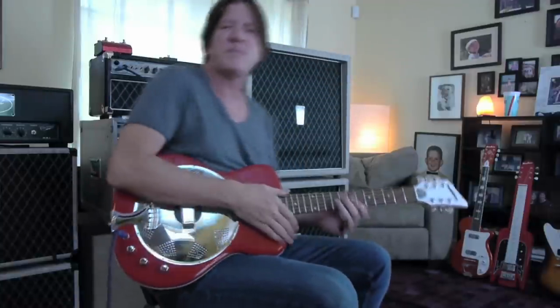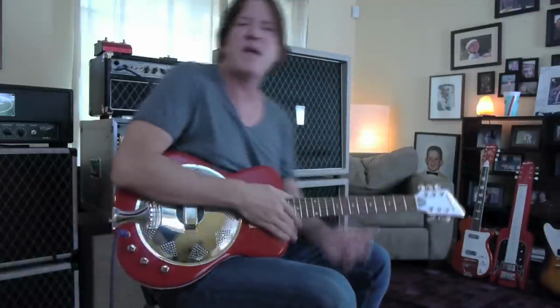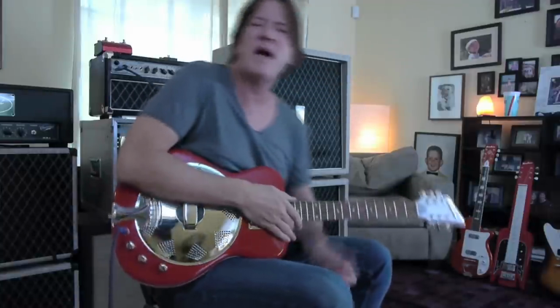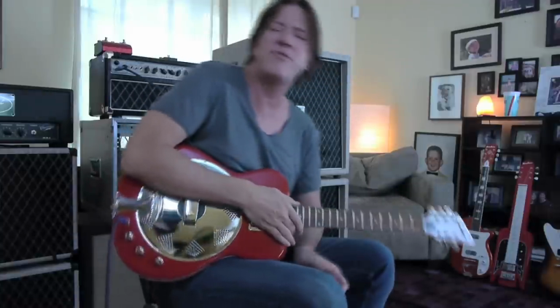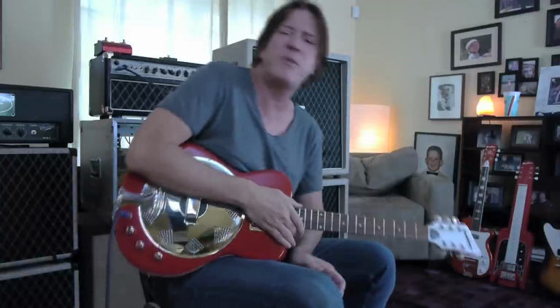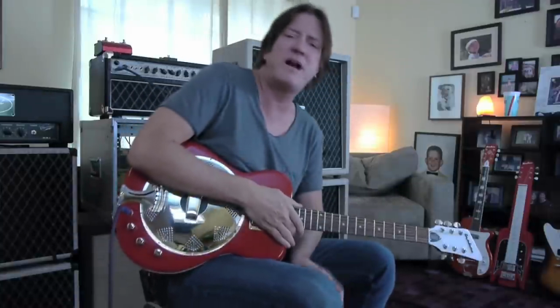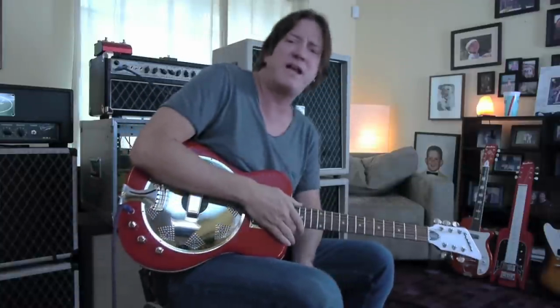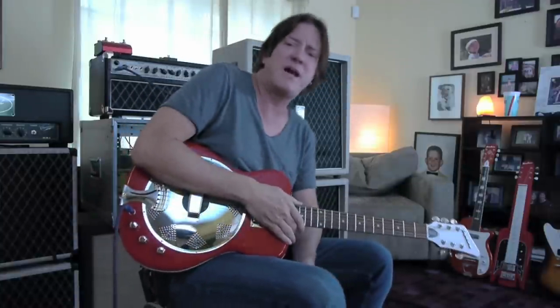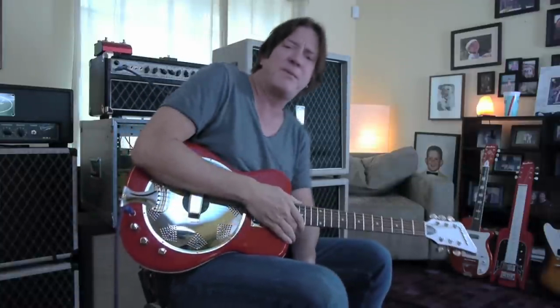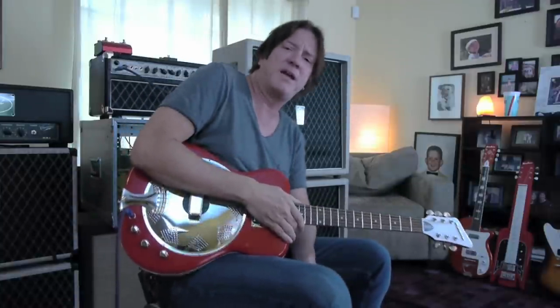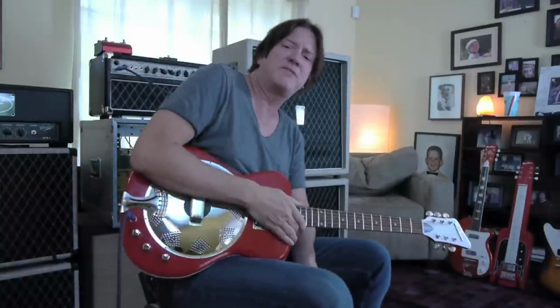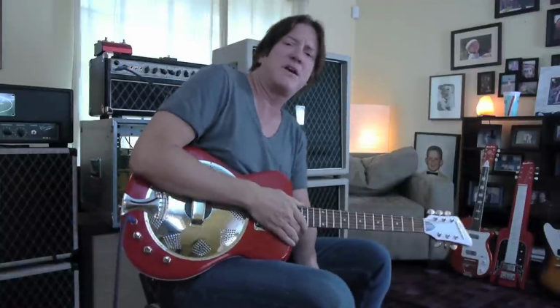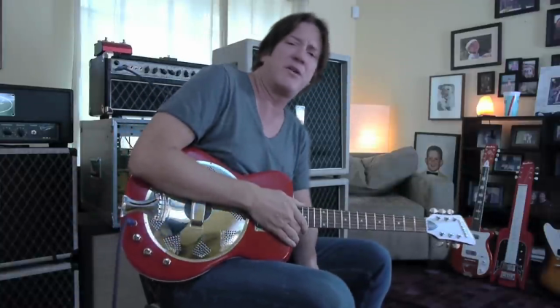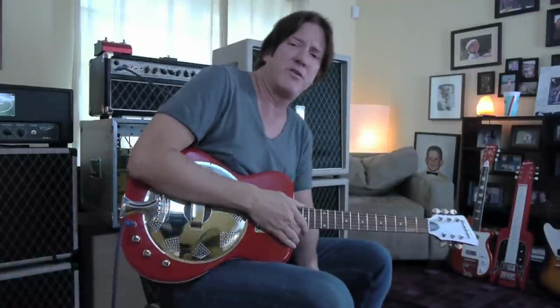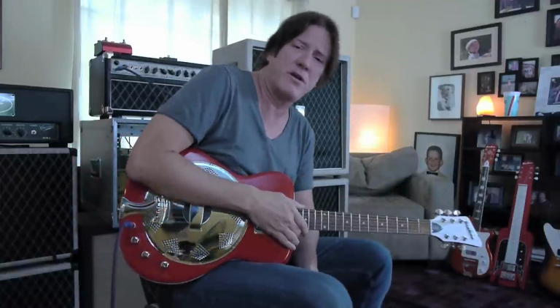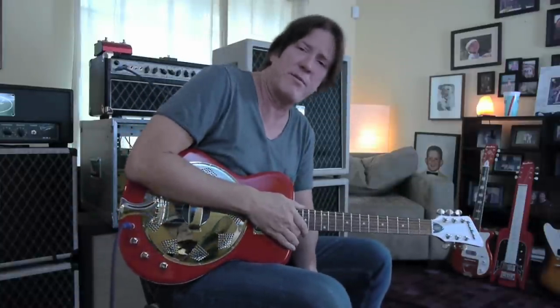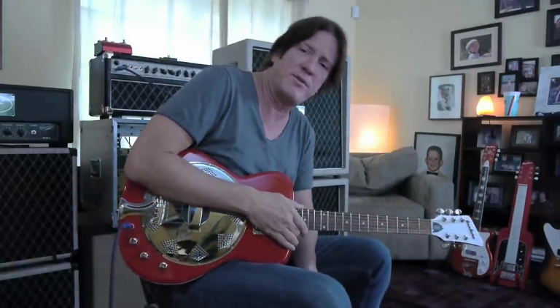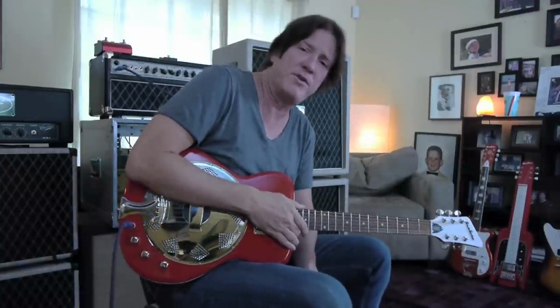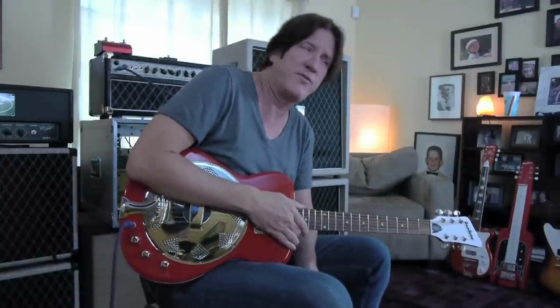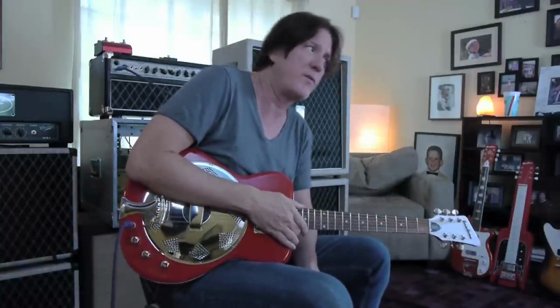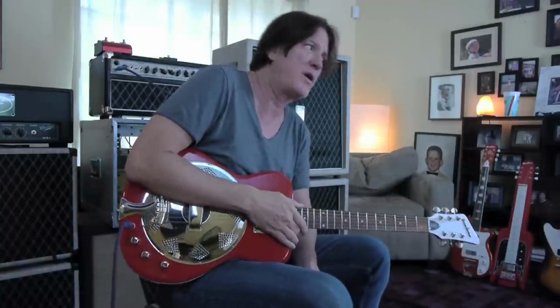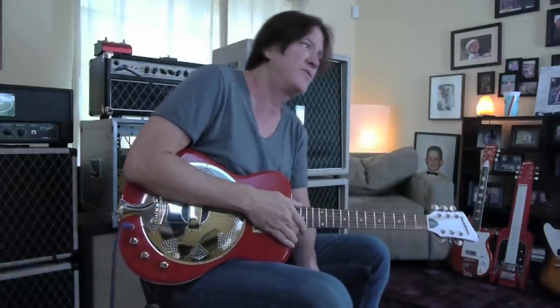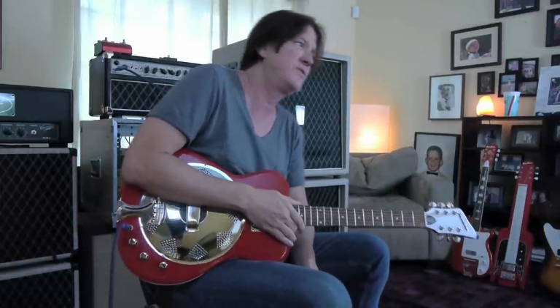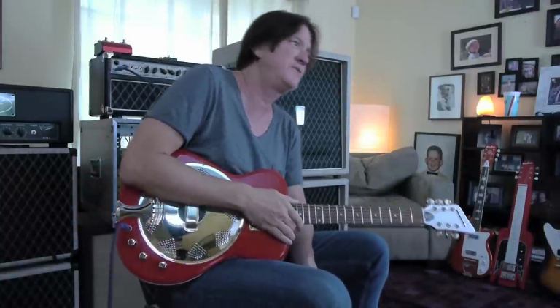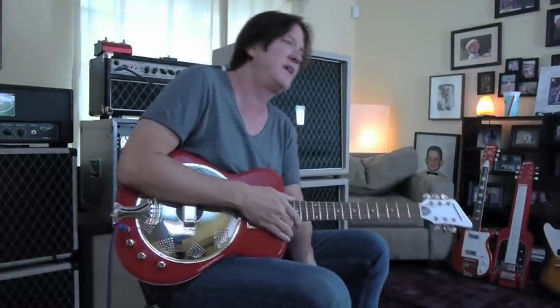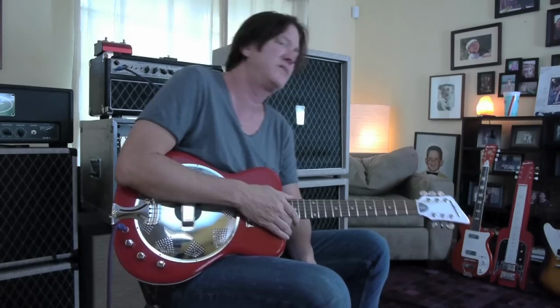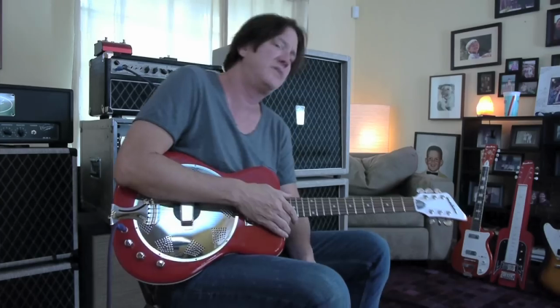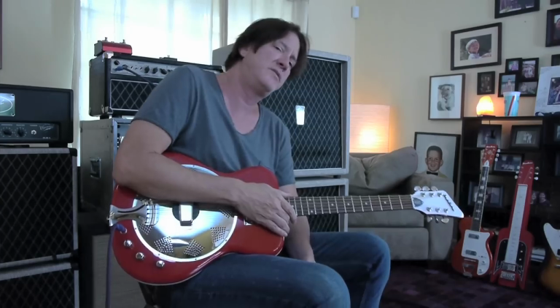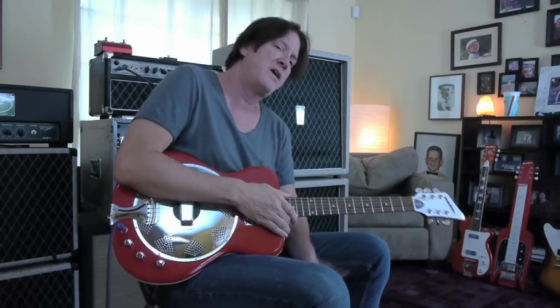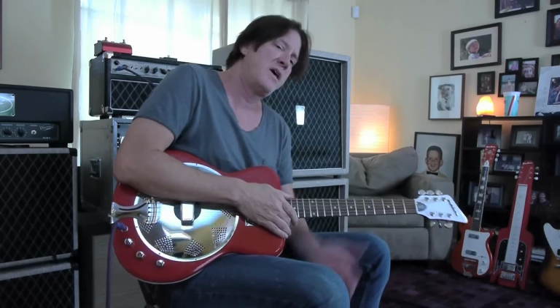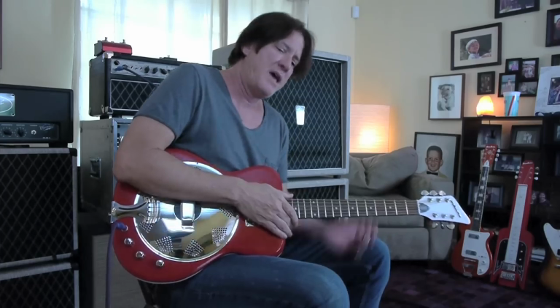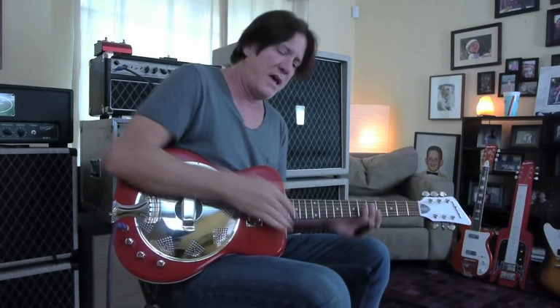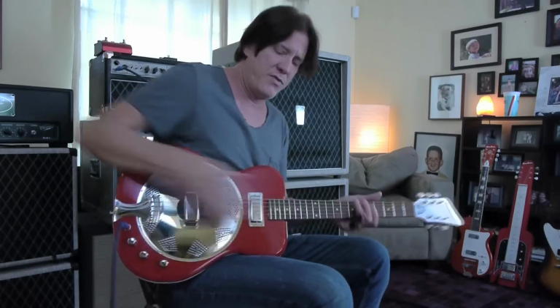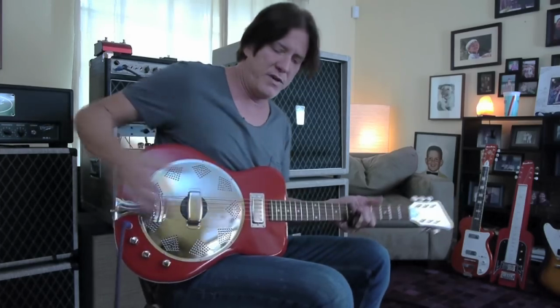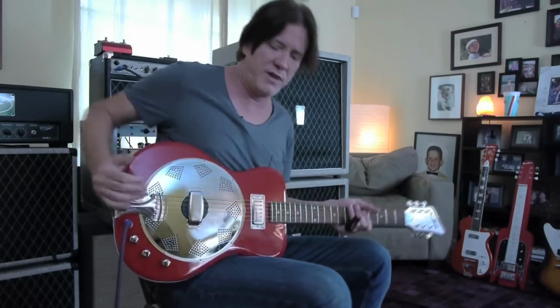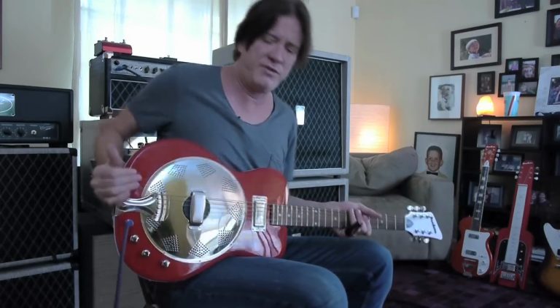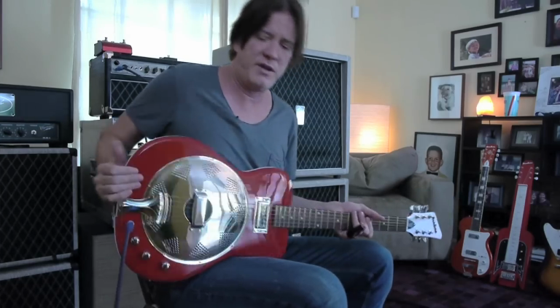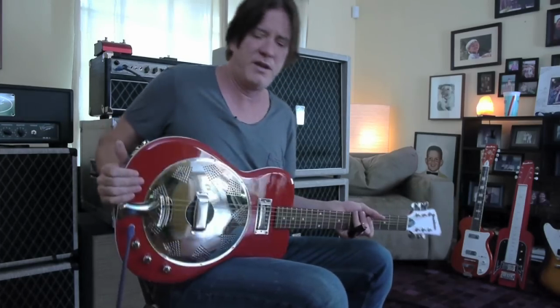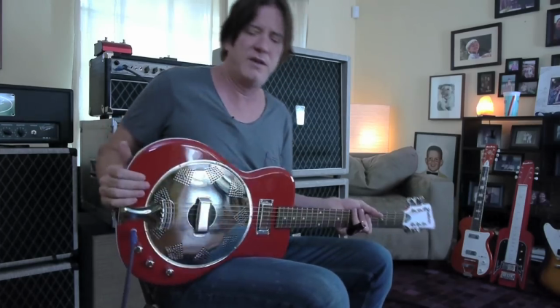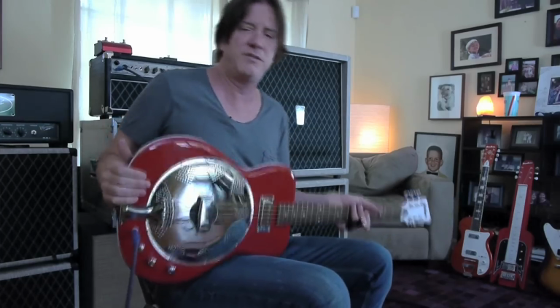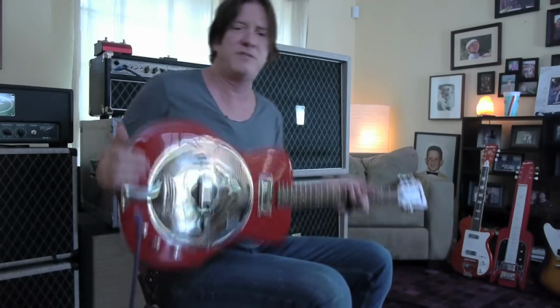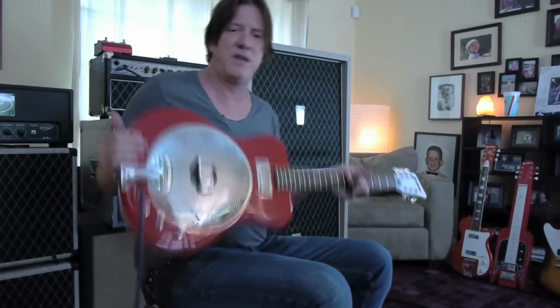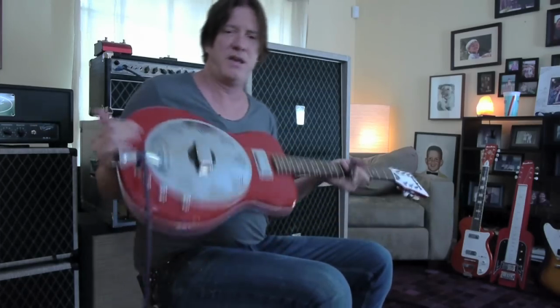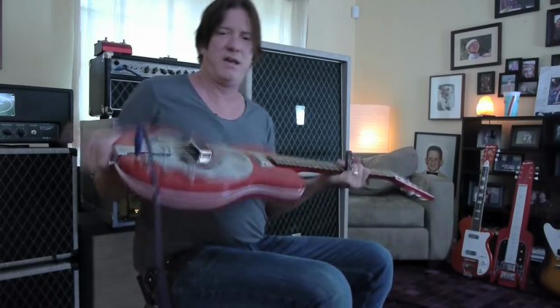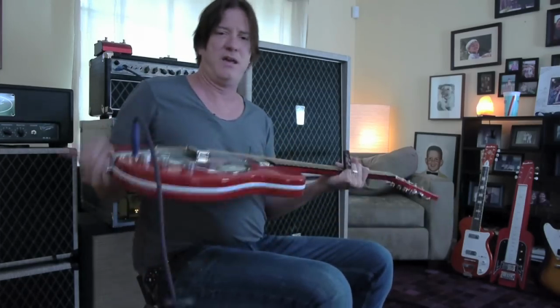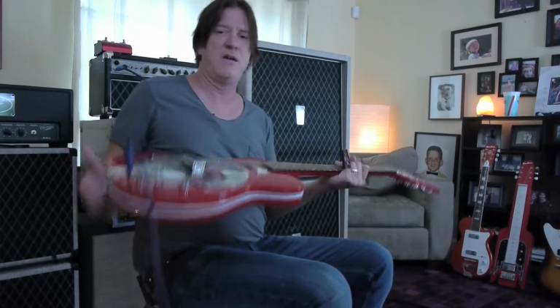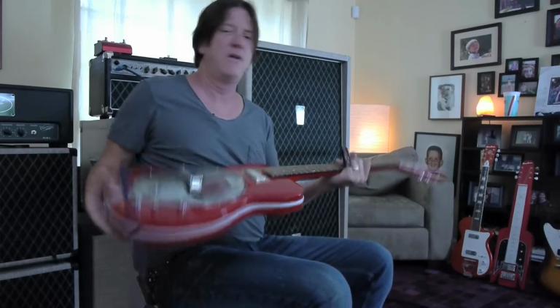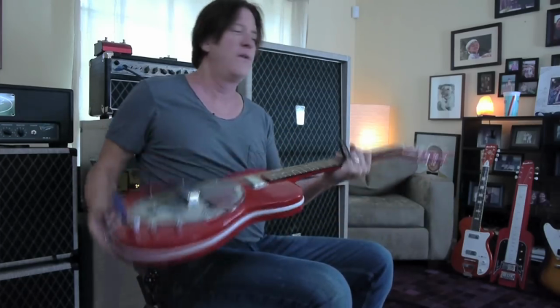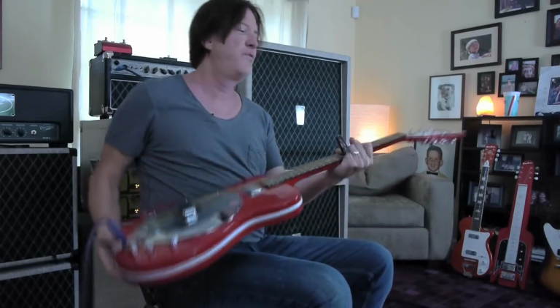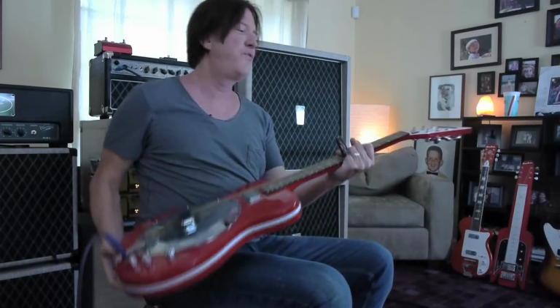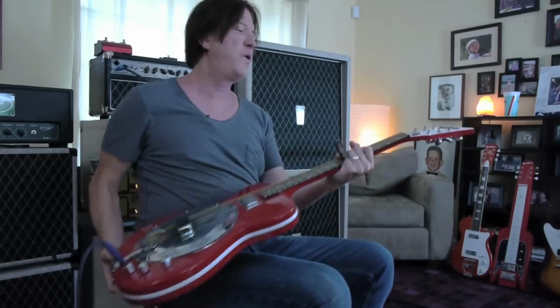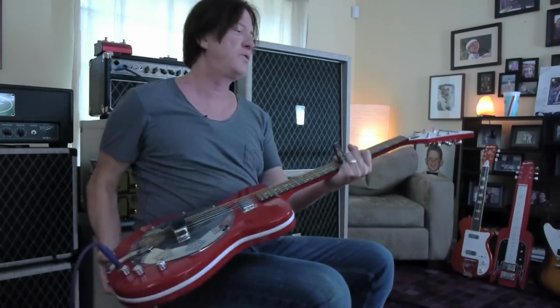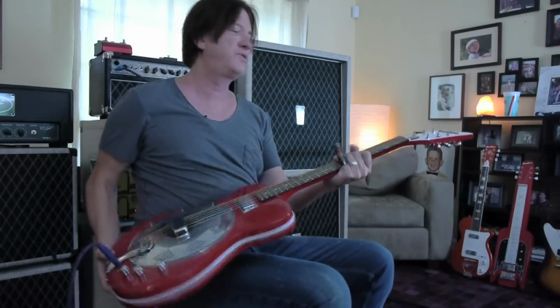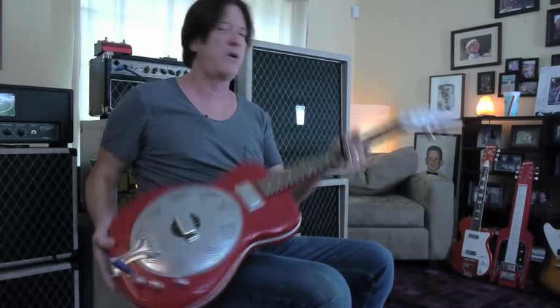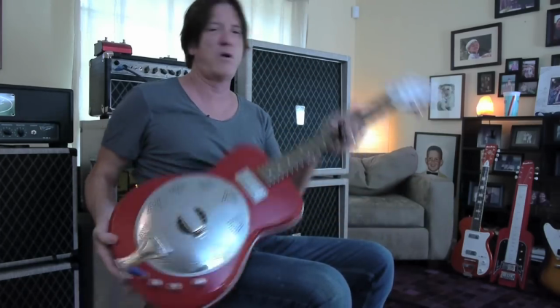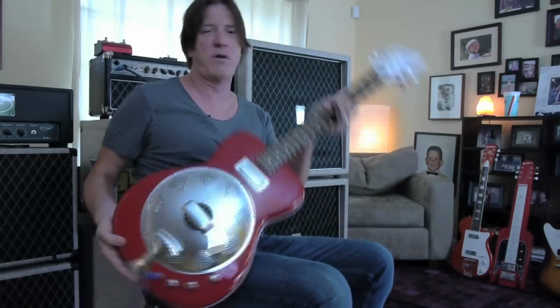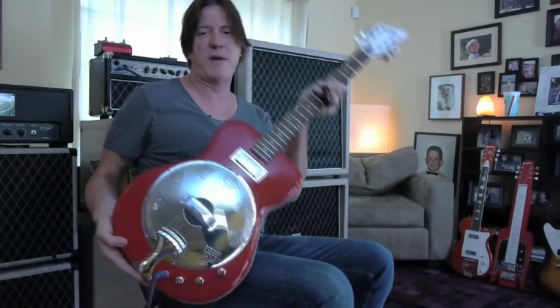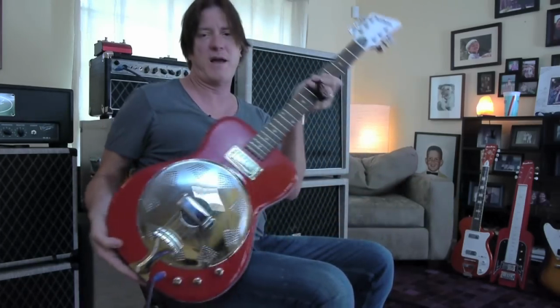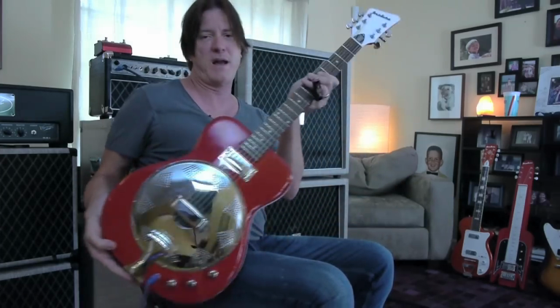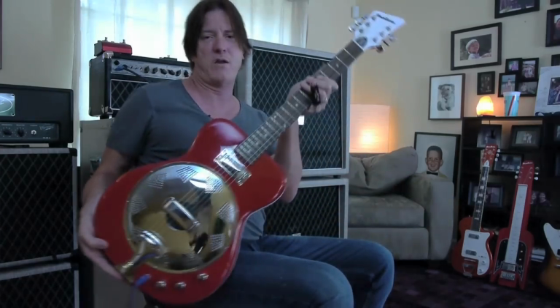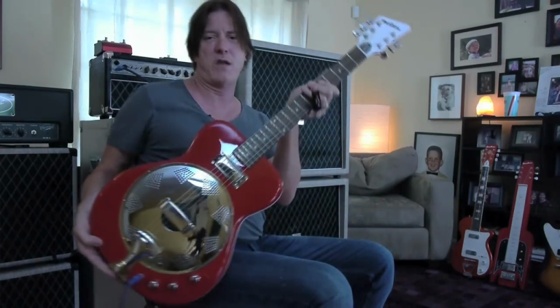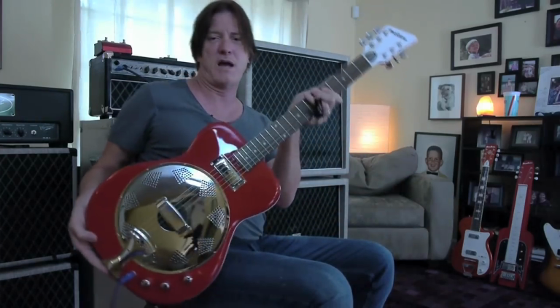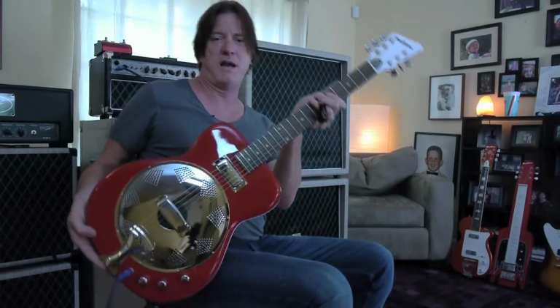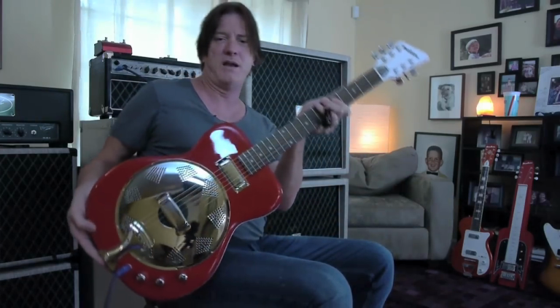Hi everybody, I'm Lance Keltner. I'm coming to you from Austin, Texas, and this is the Folkstar by Airline.